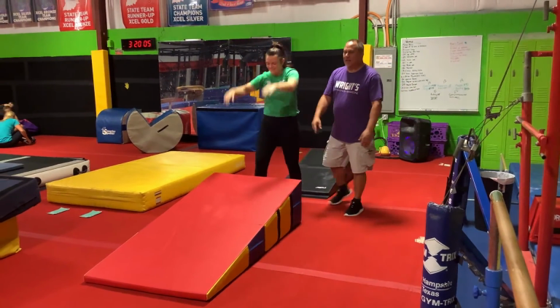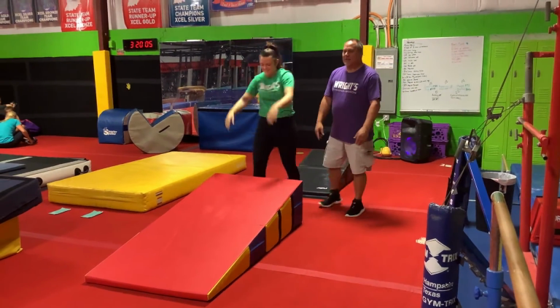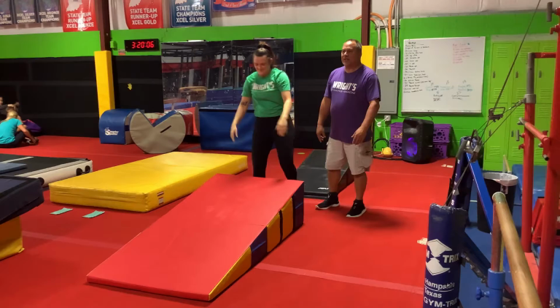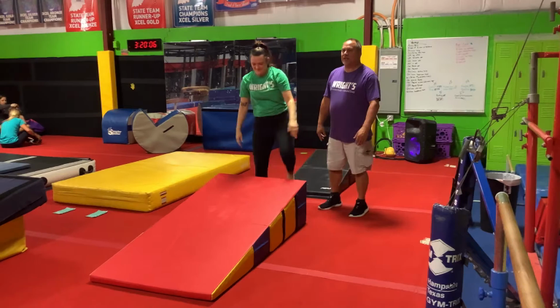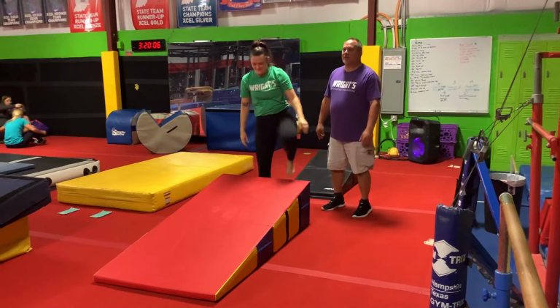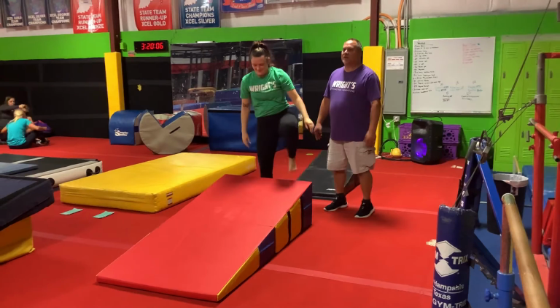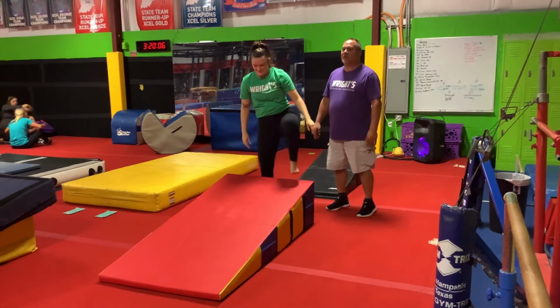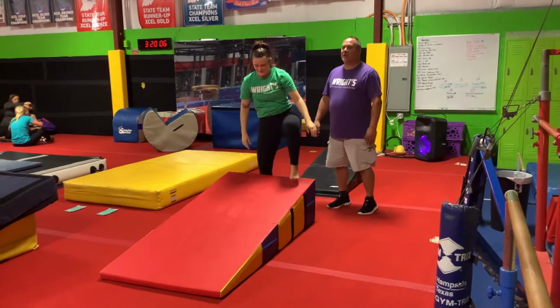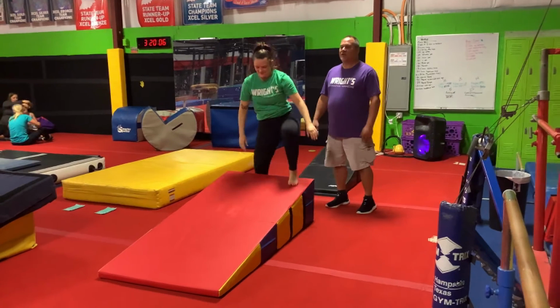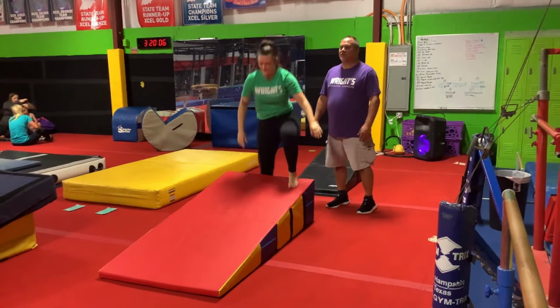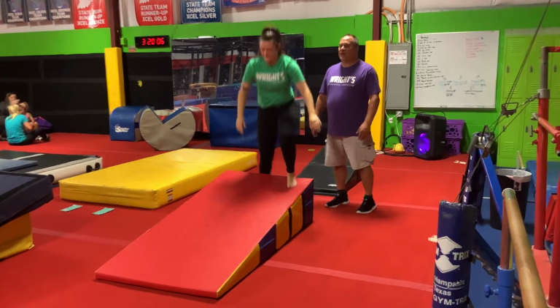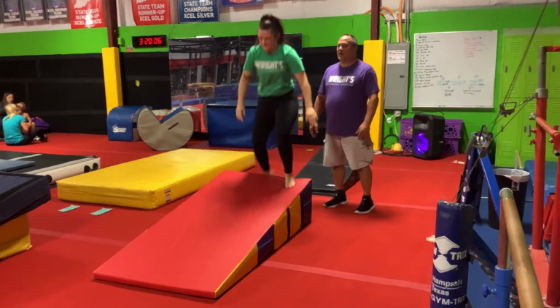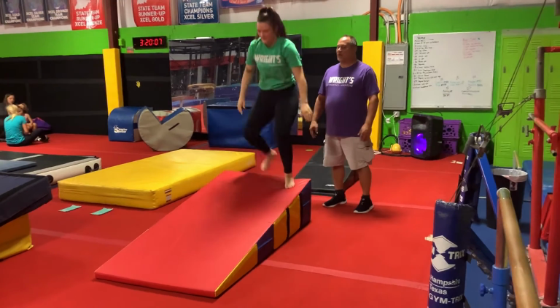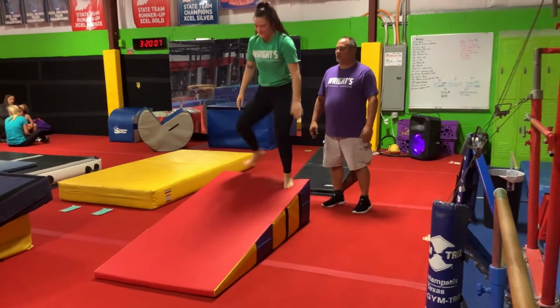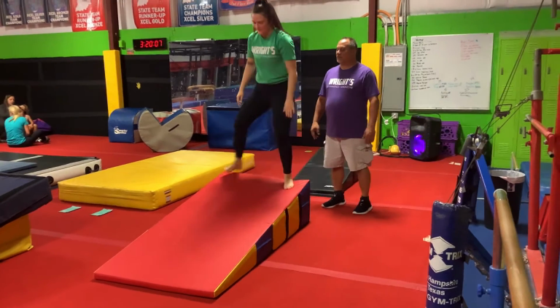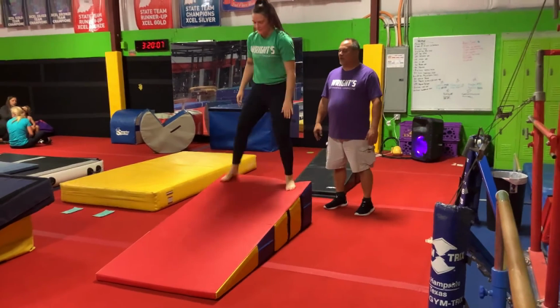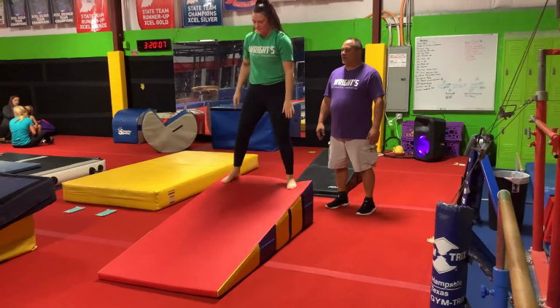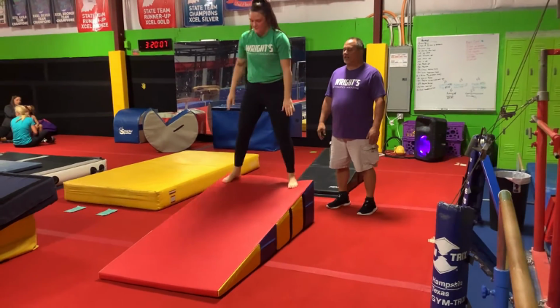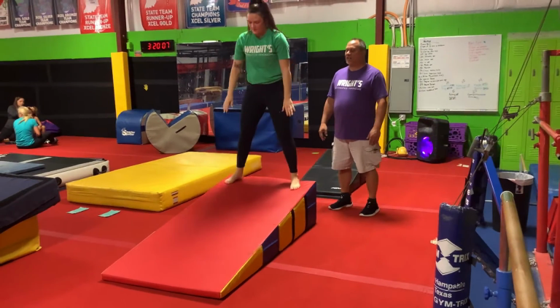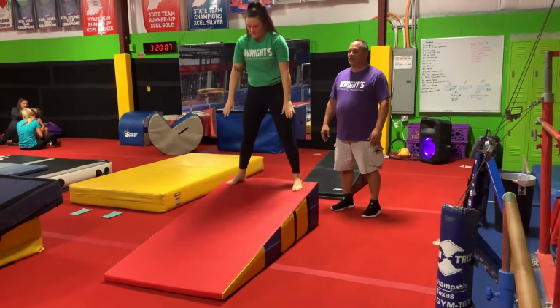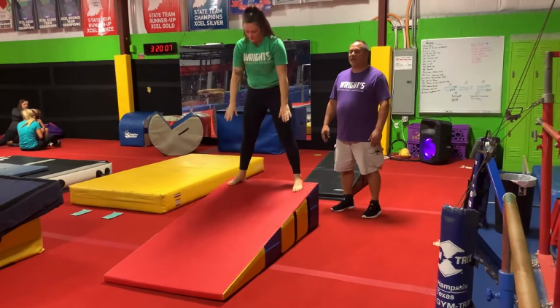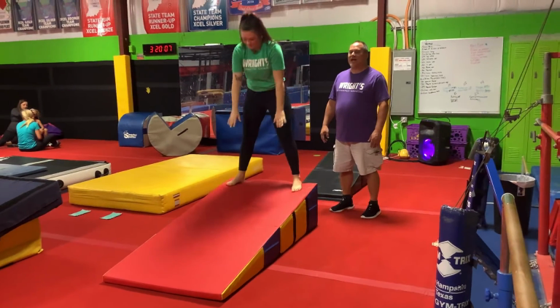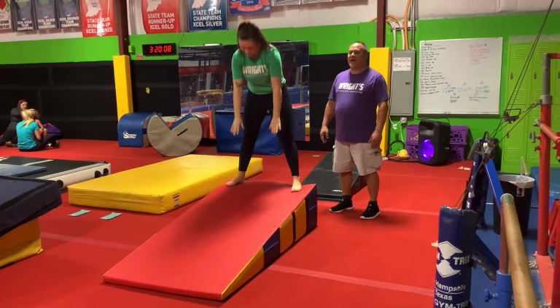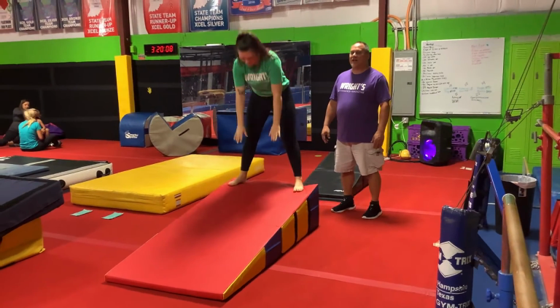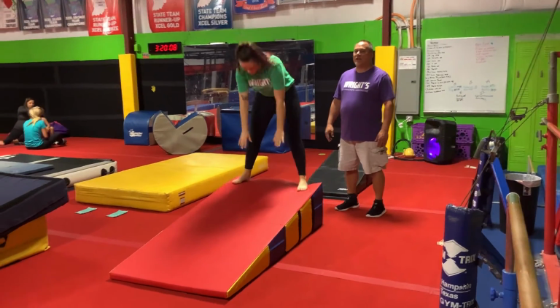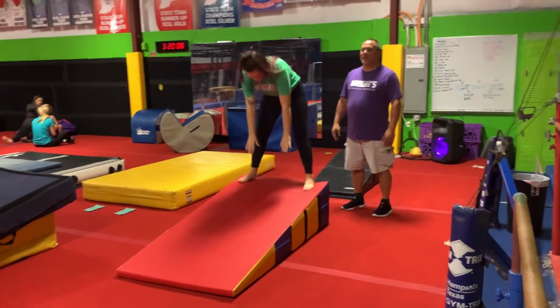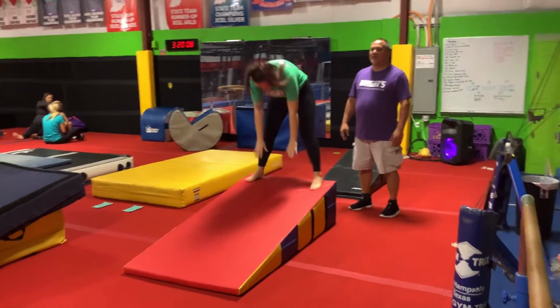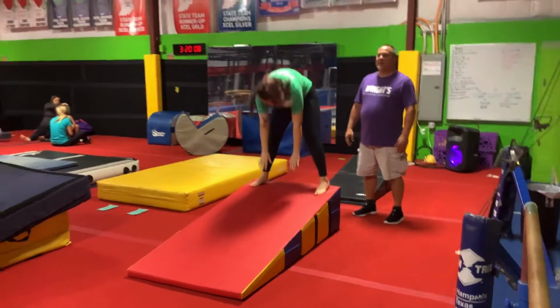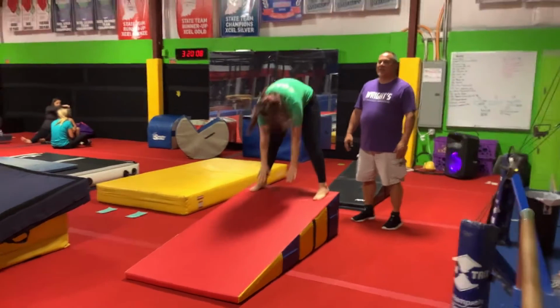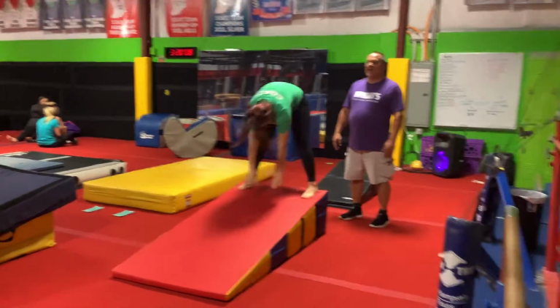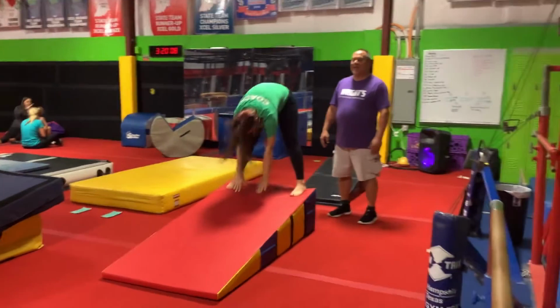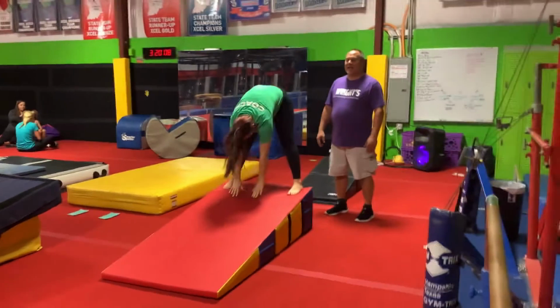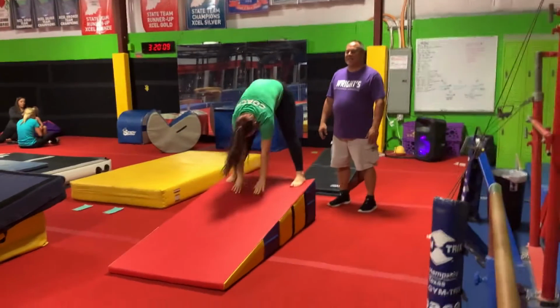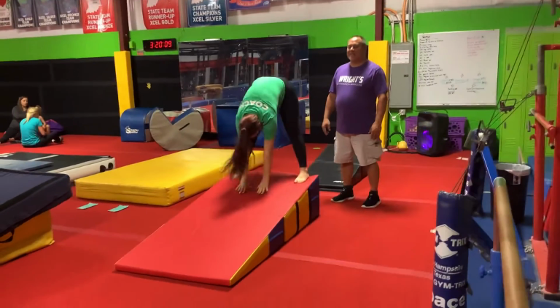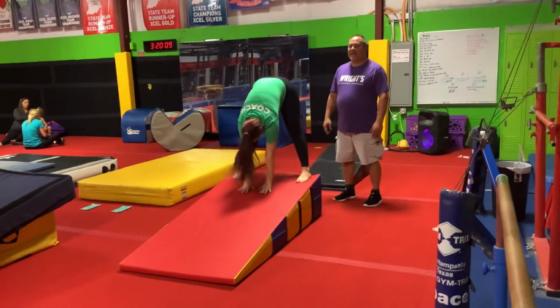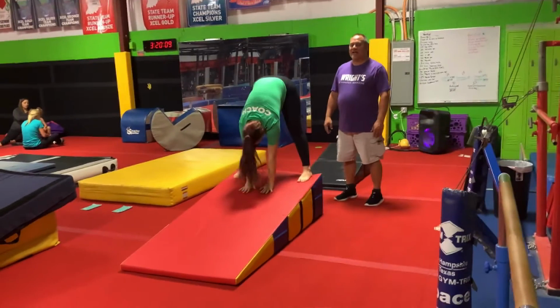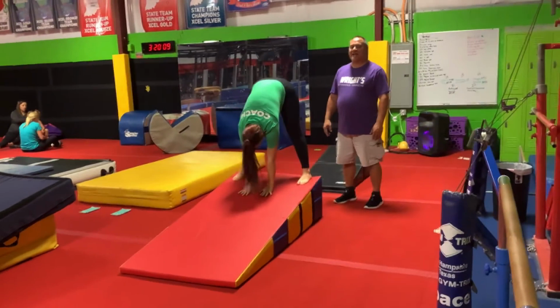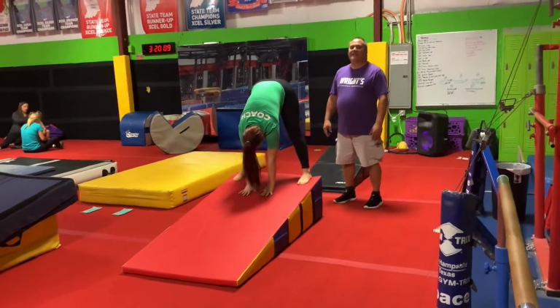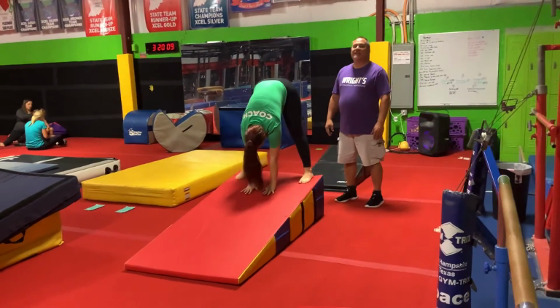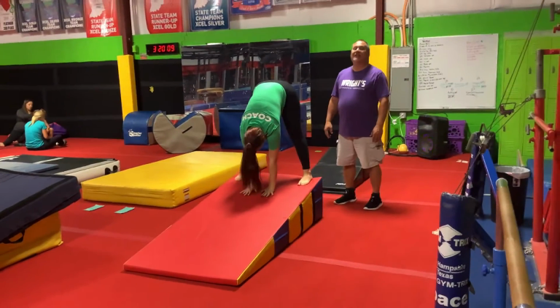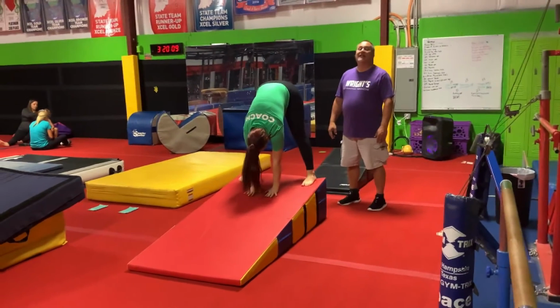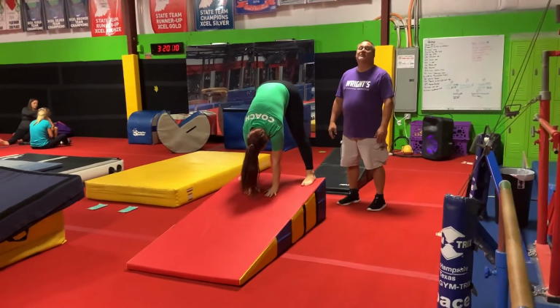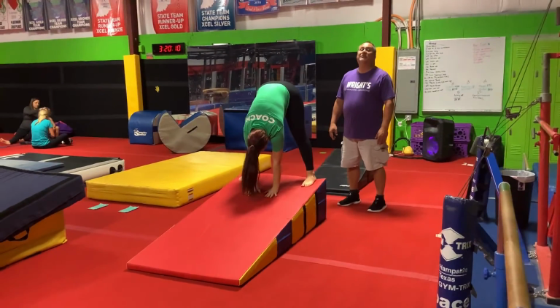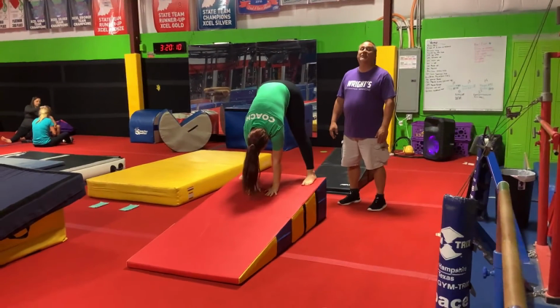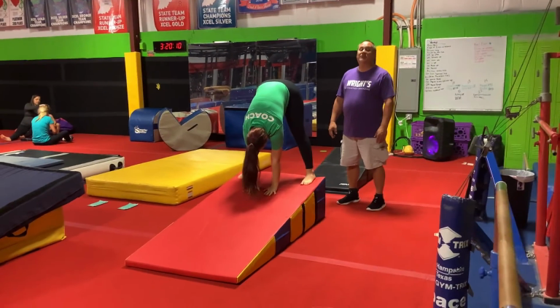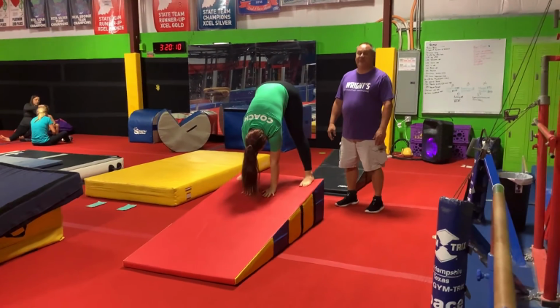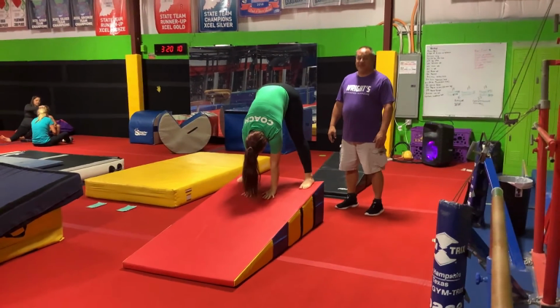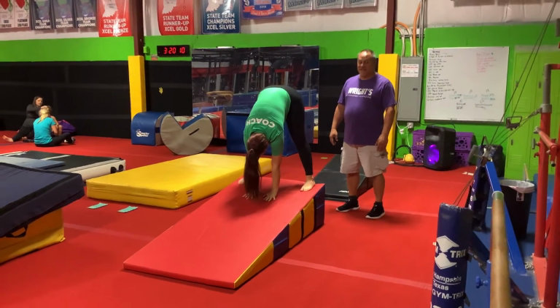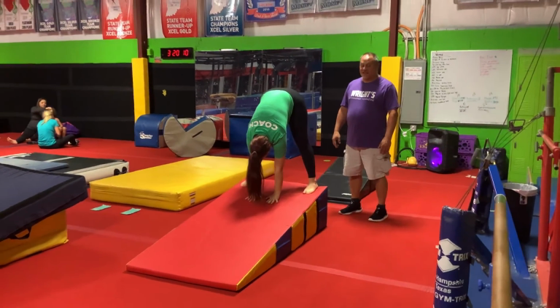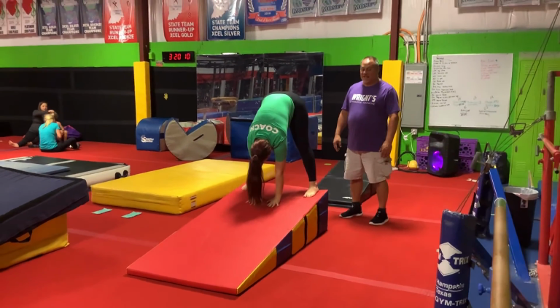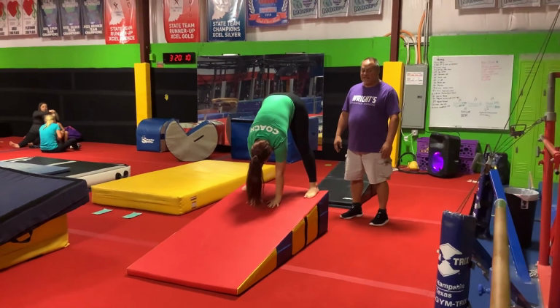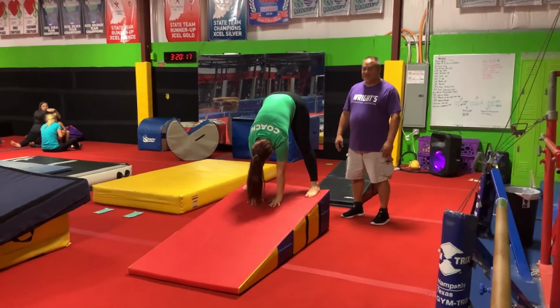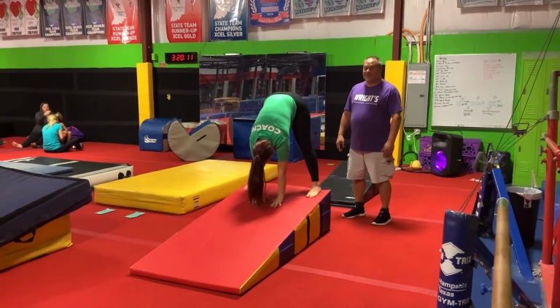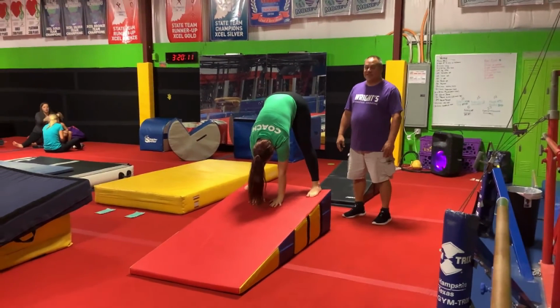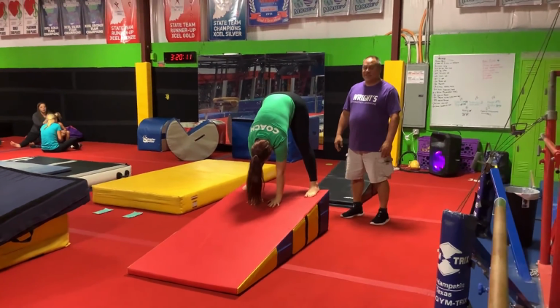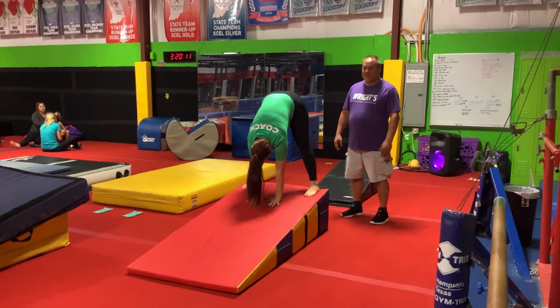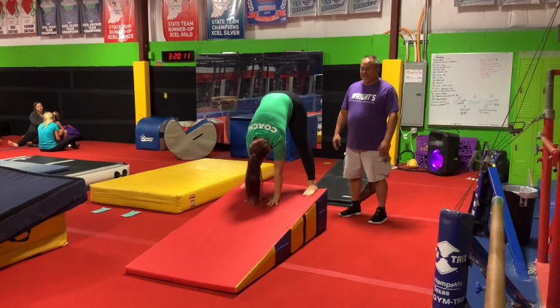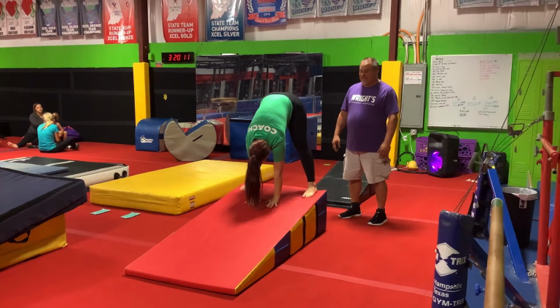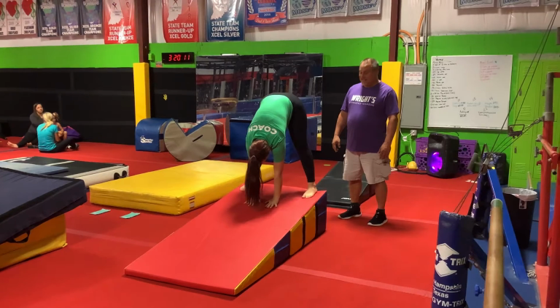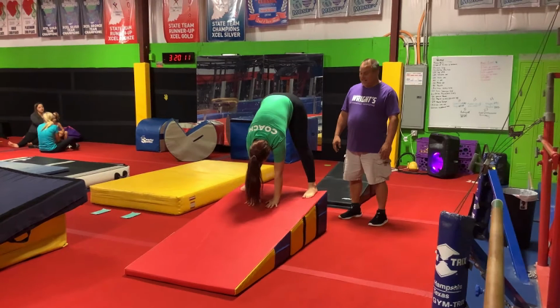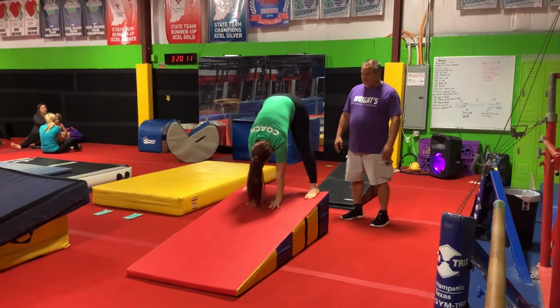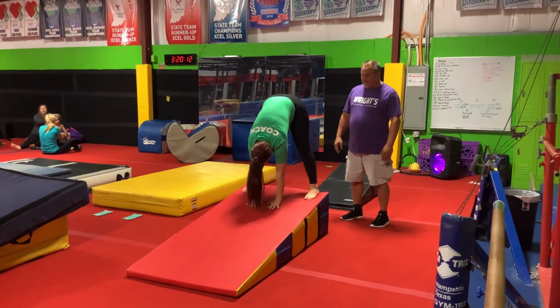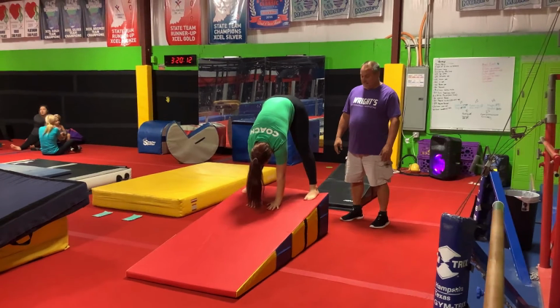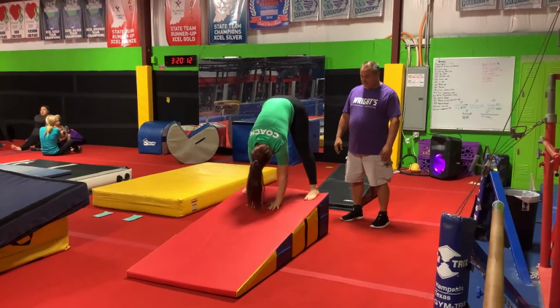Up here we're going to straddle — we'll start a new straddle. Hands down, get your hands between your legs as they're standing up.